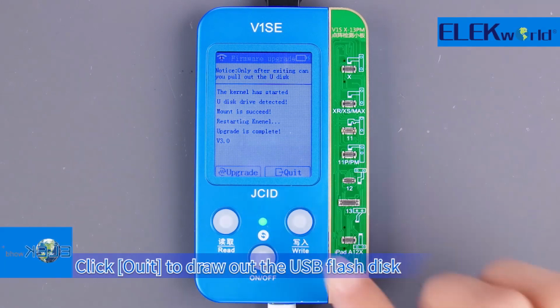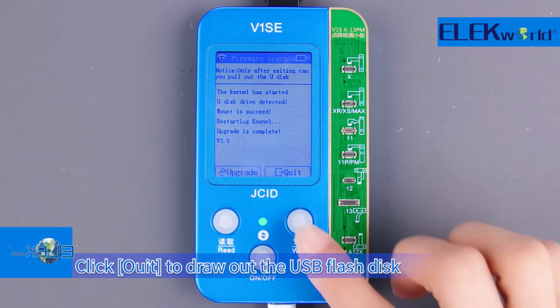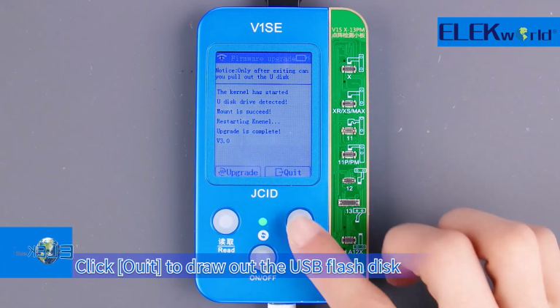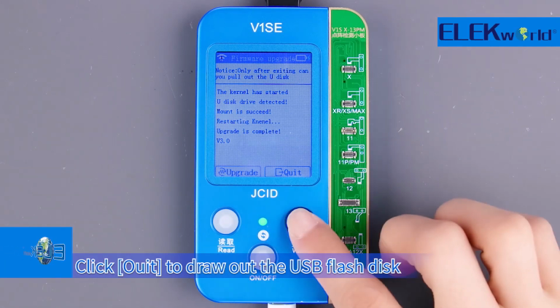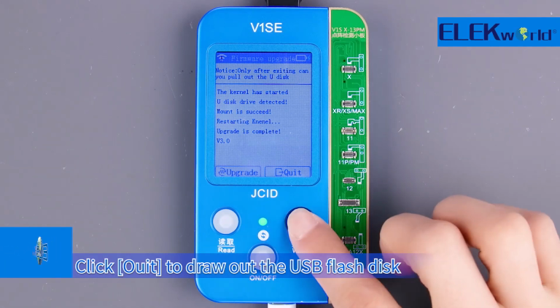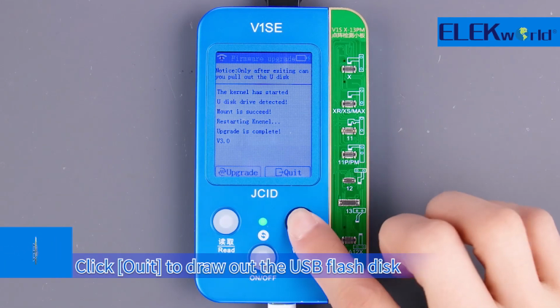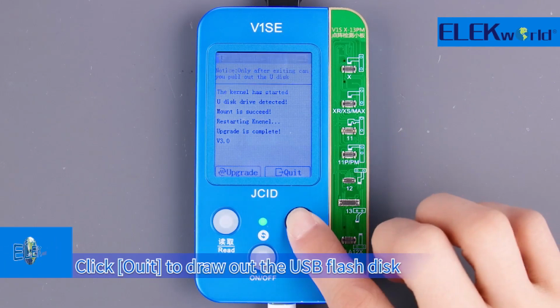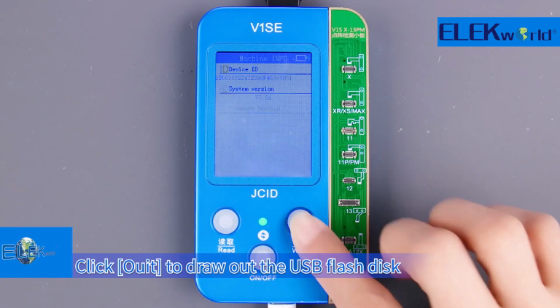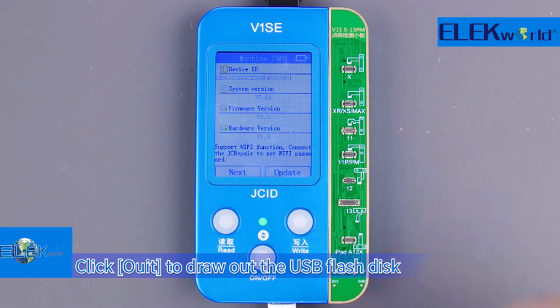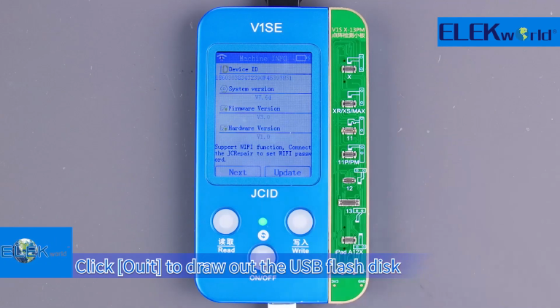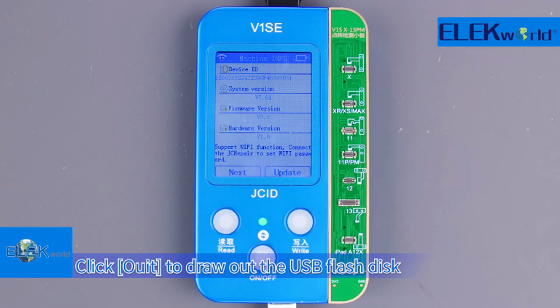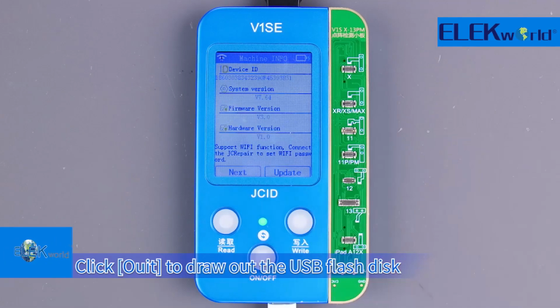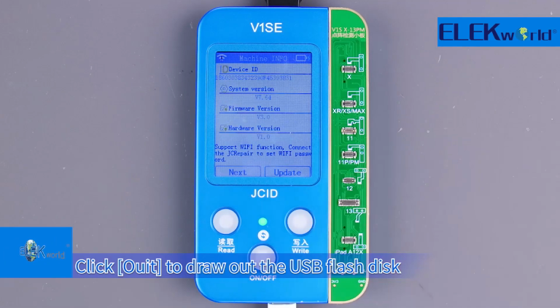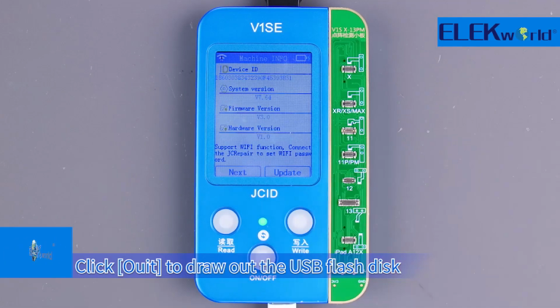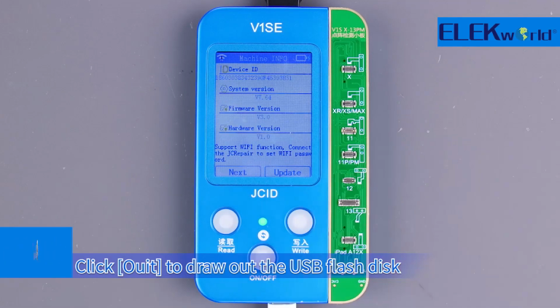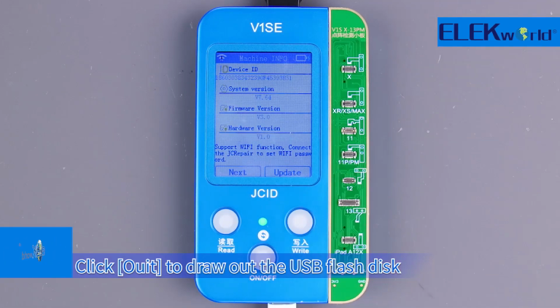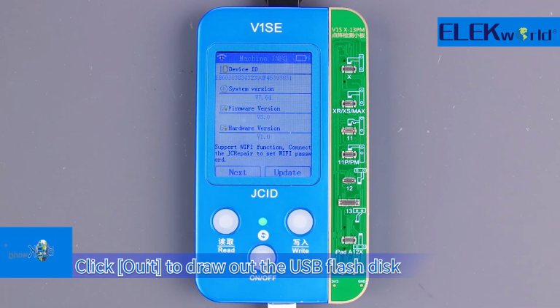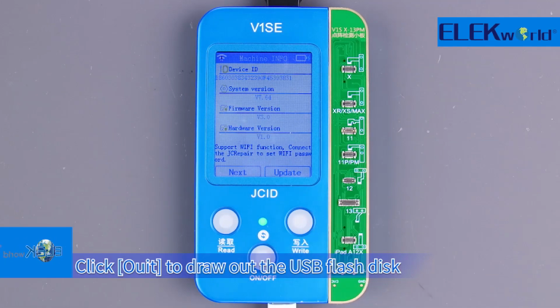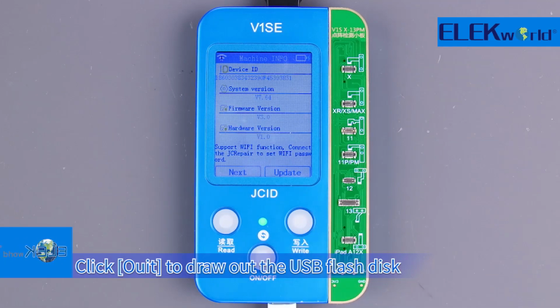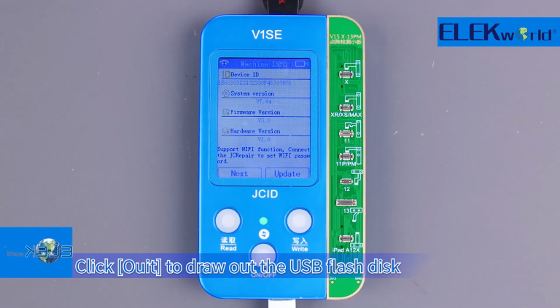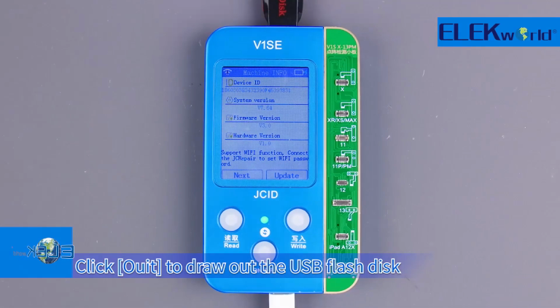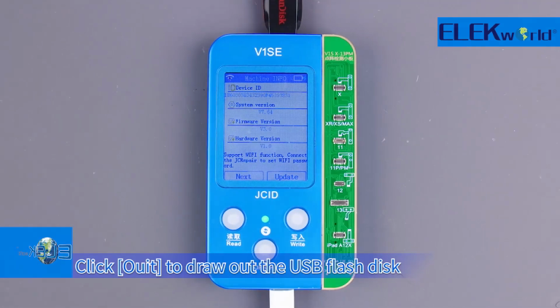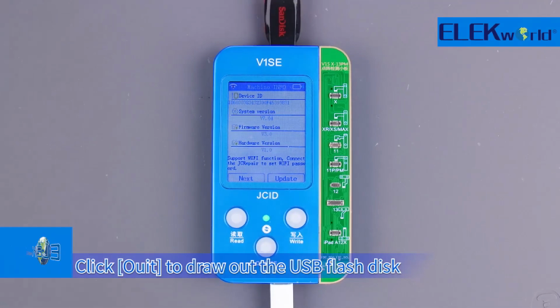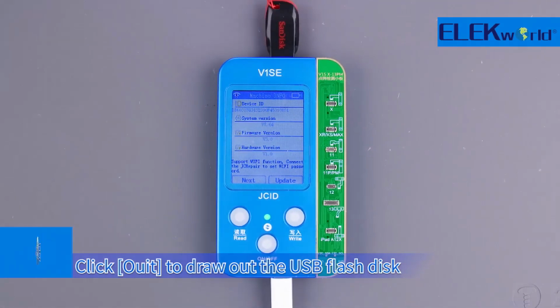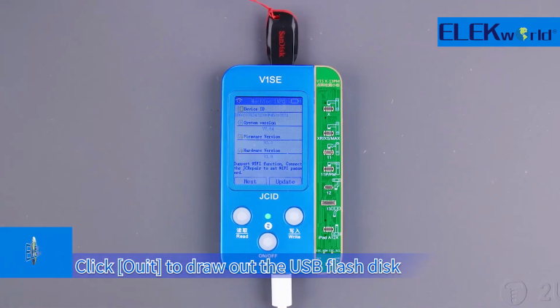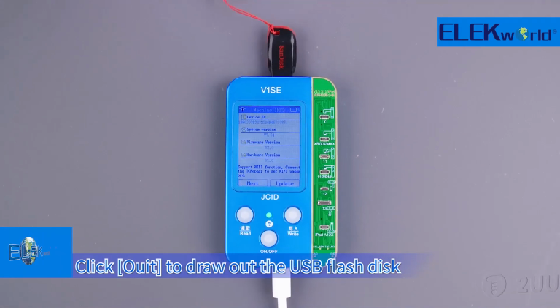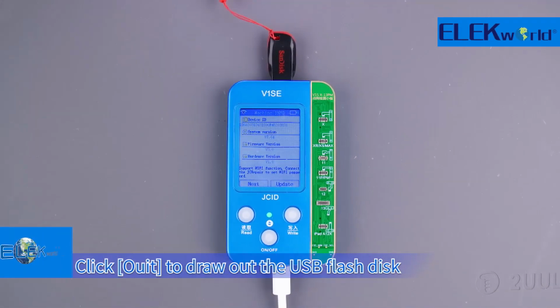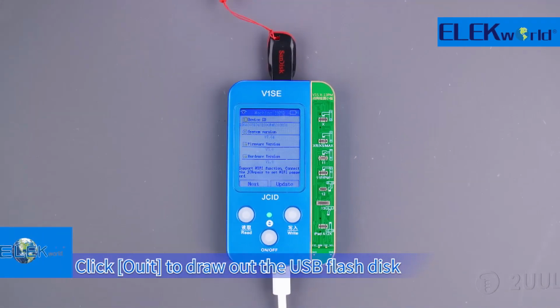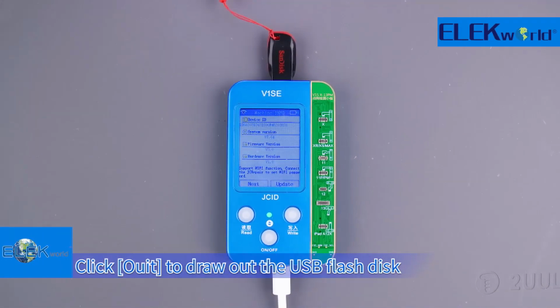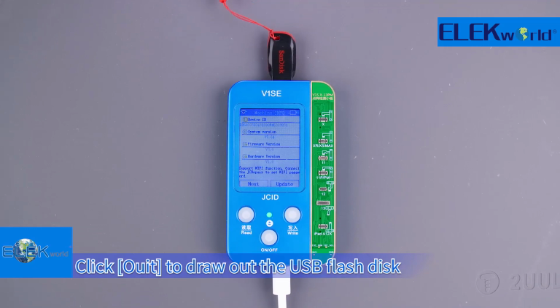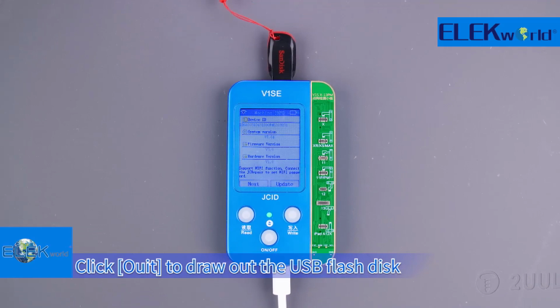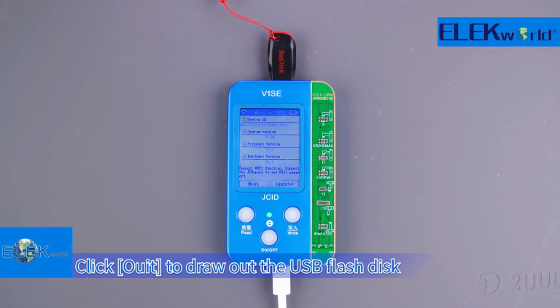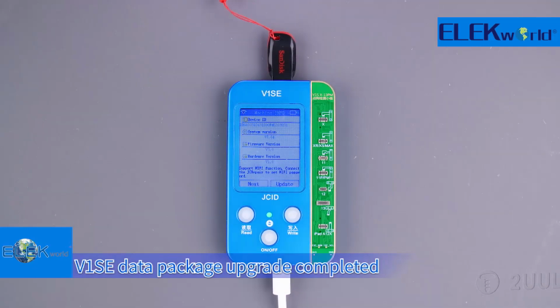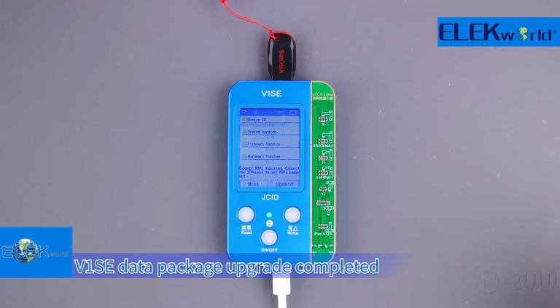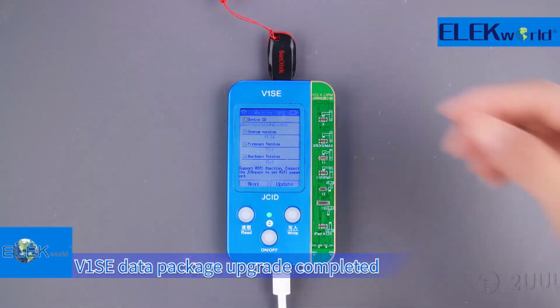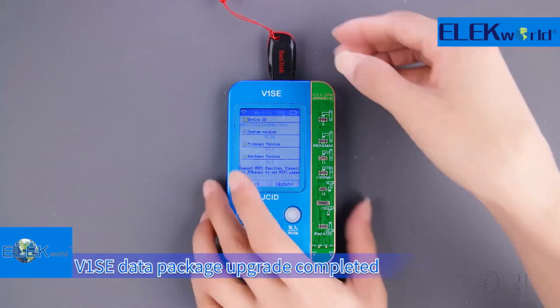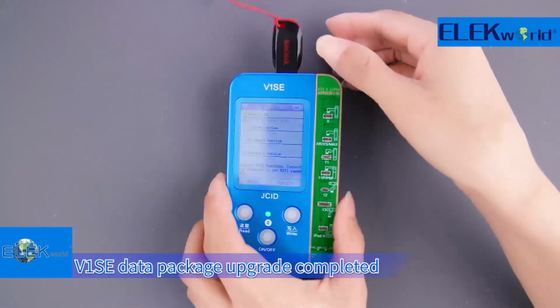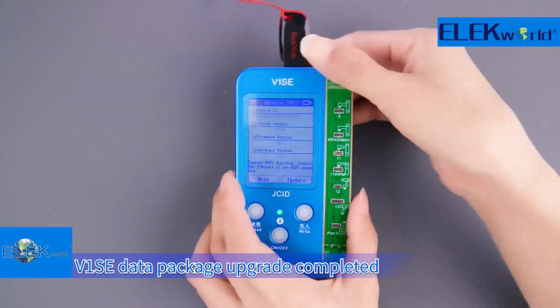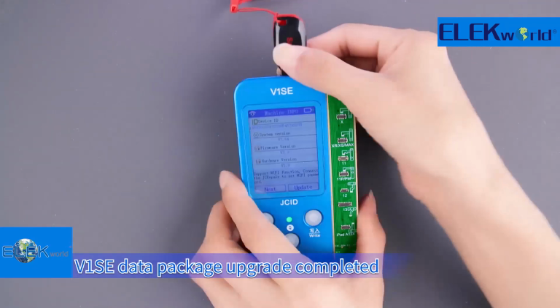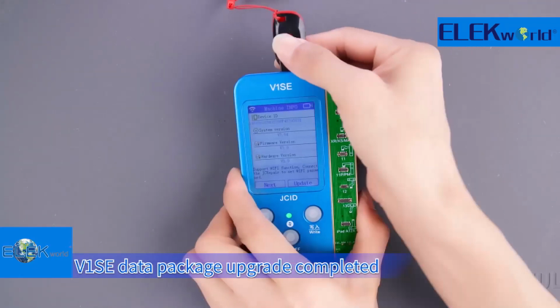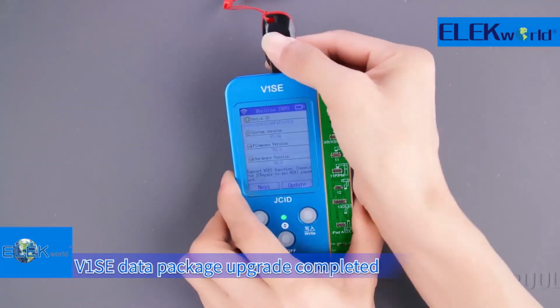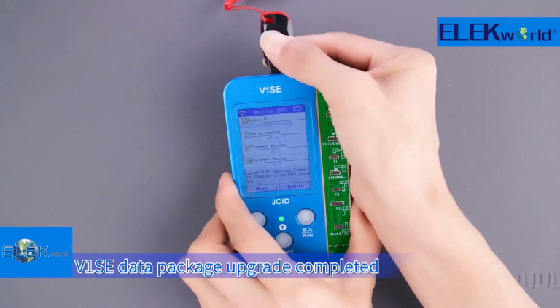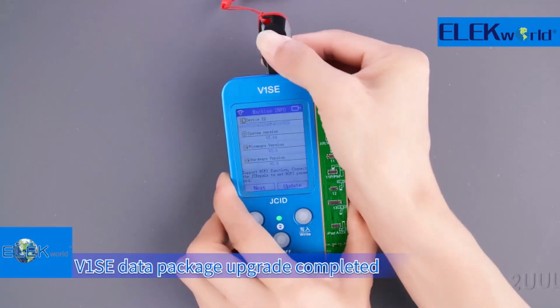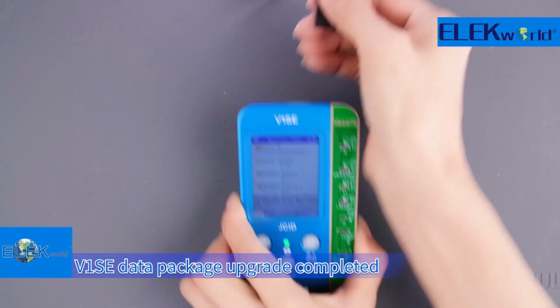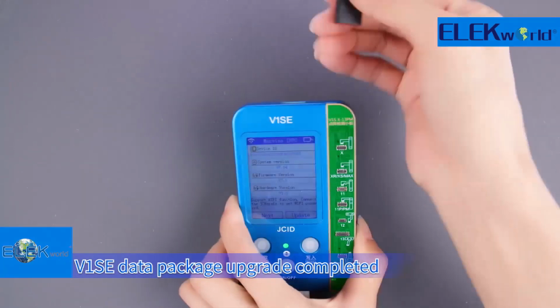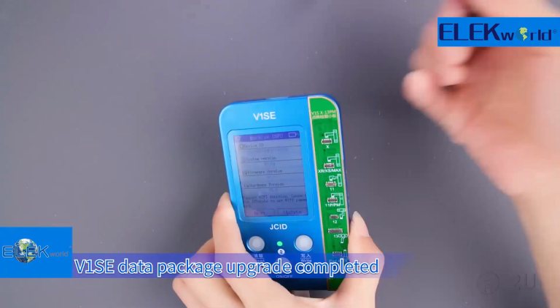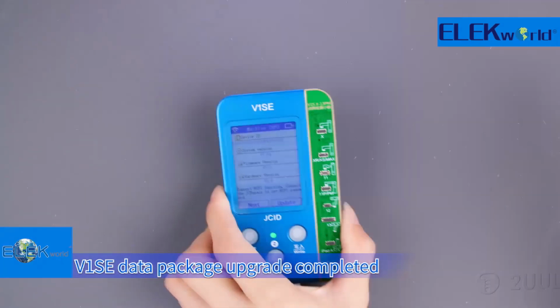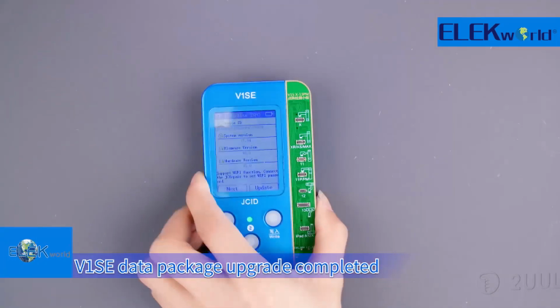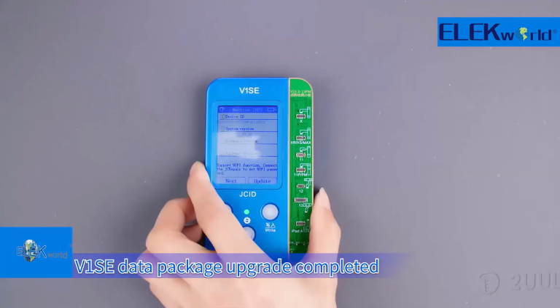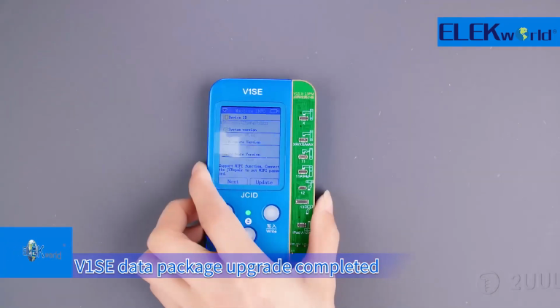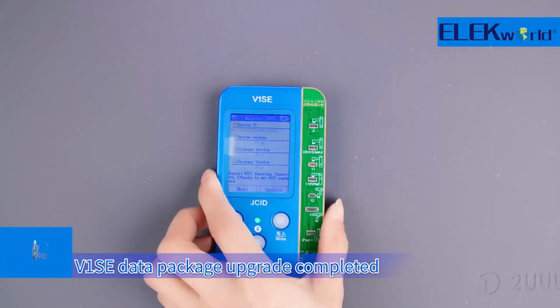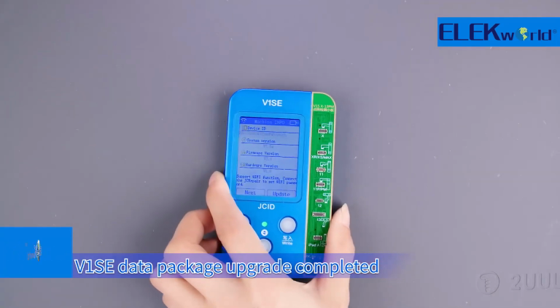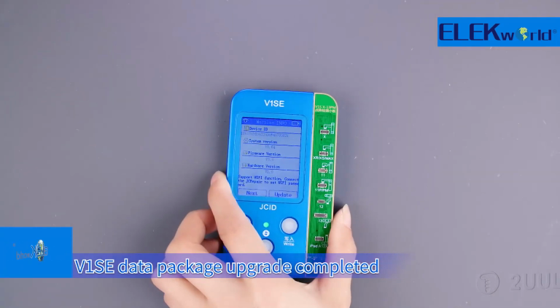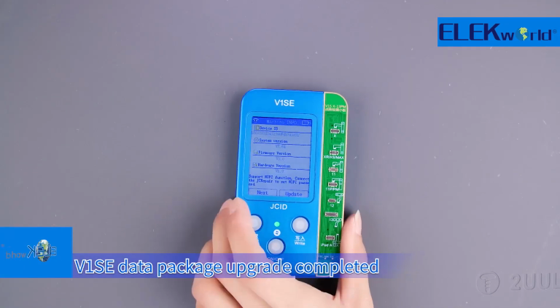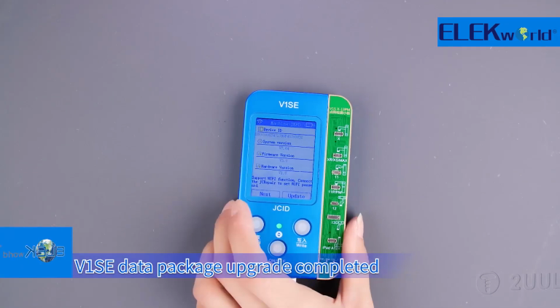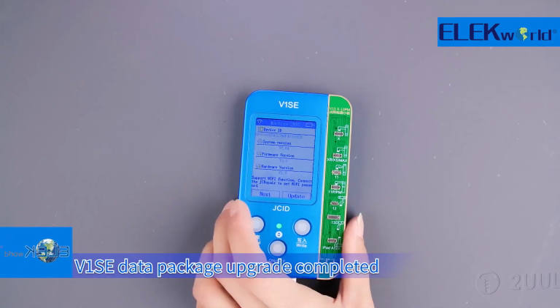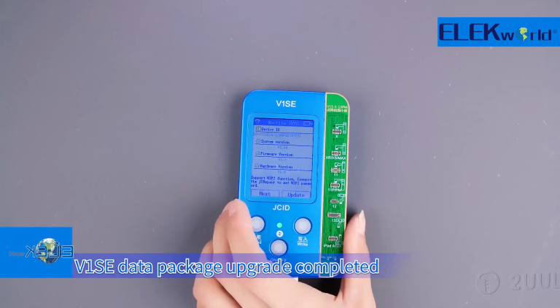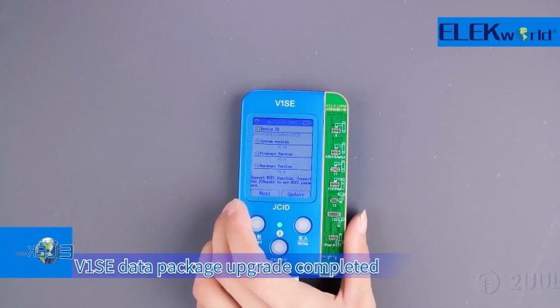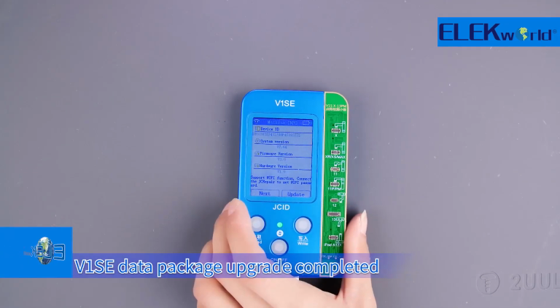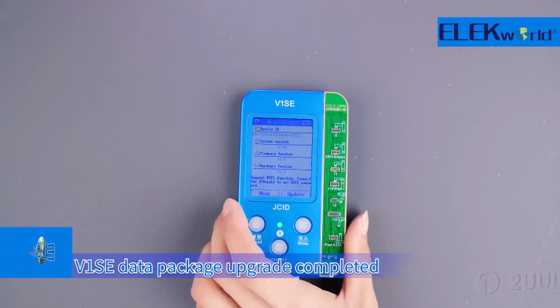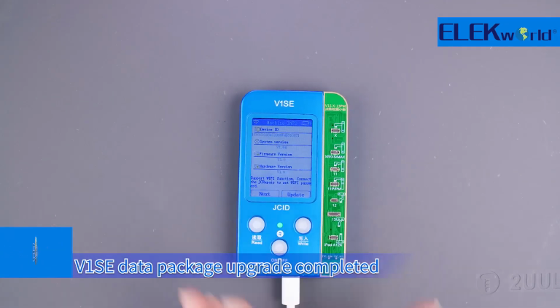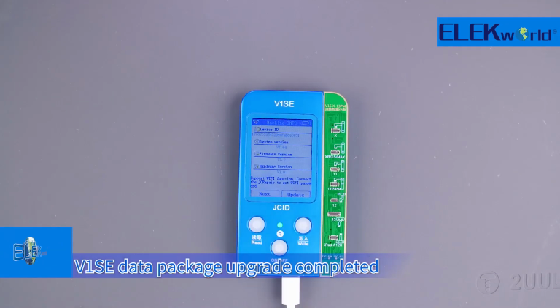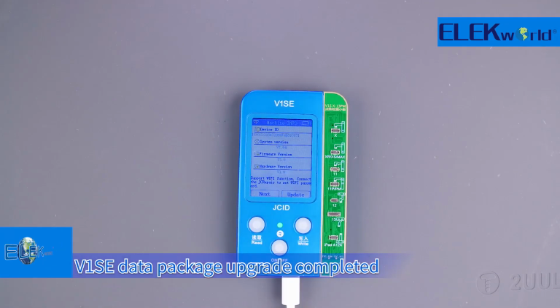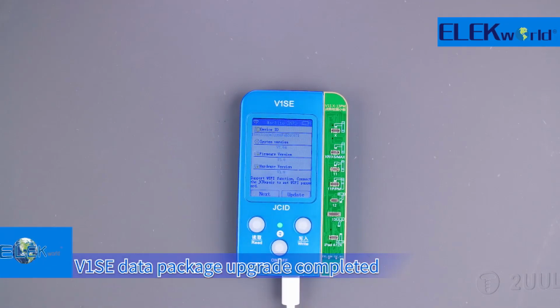Click Out and draw out the USB flash disk. V1SE data package upgrade is completed.